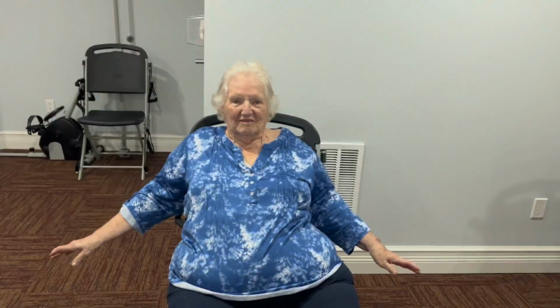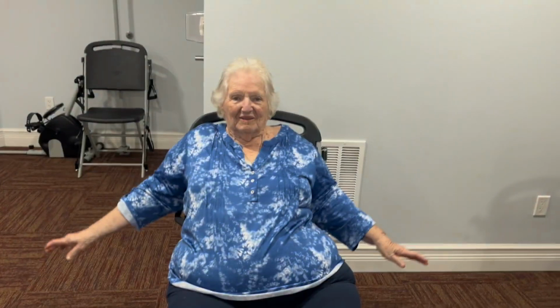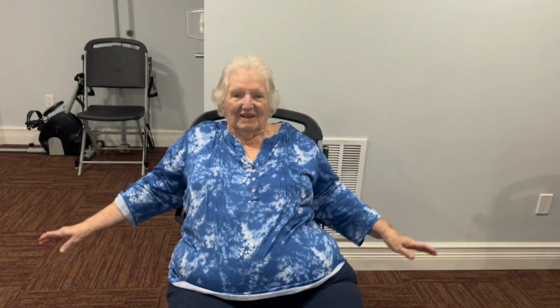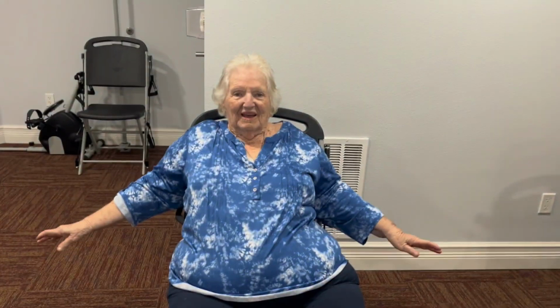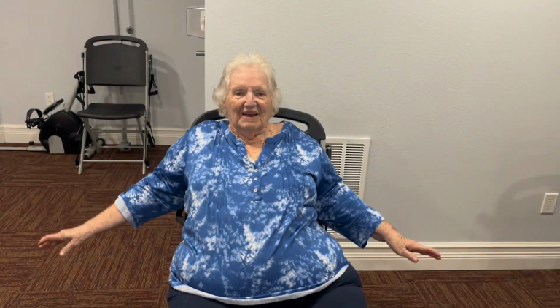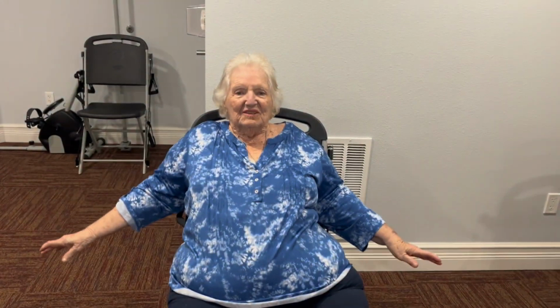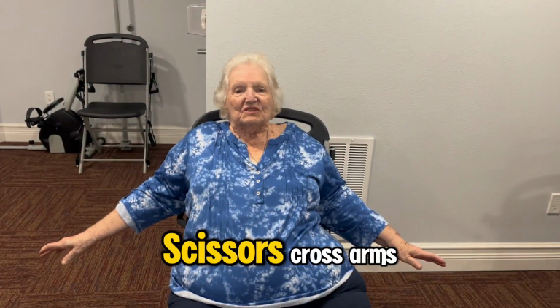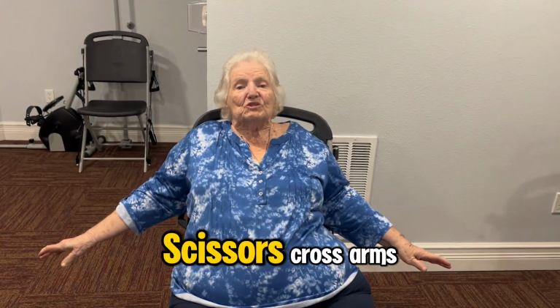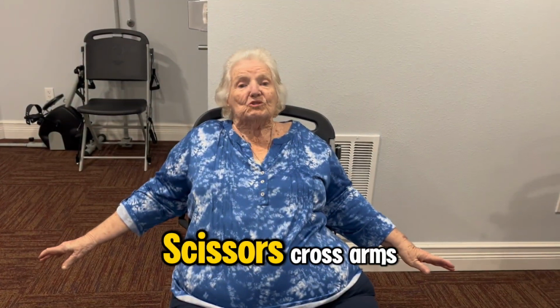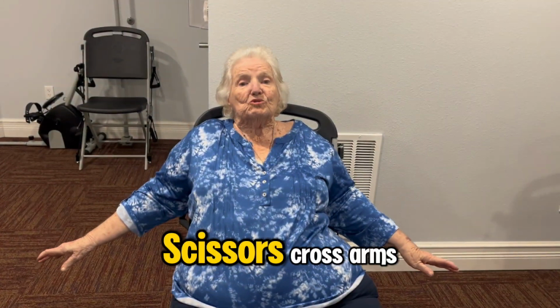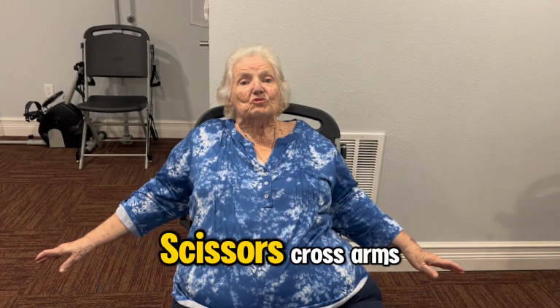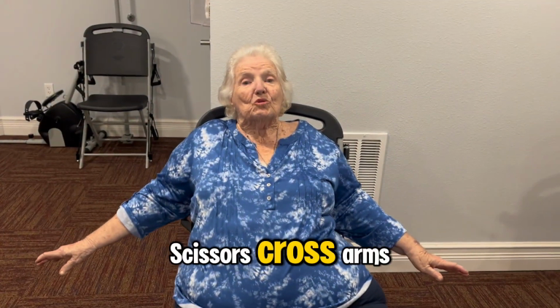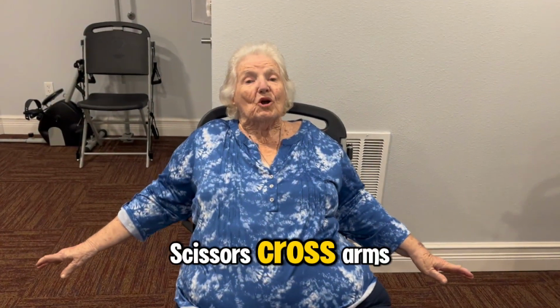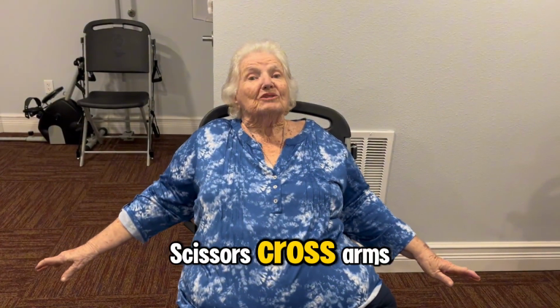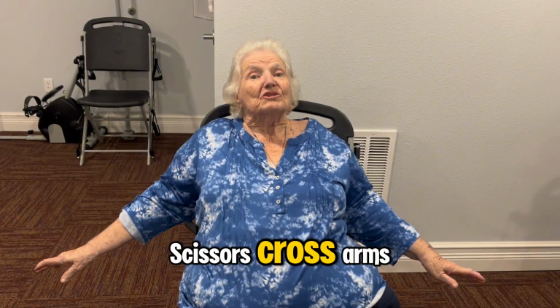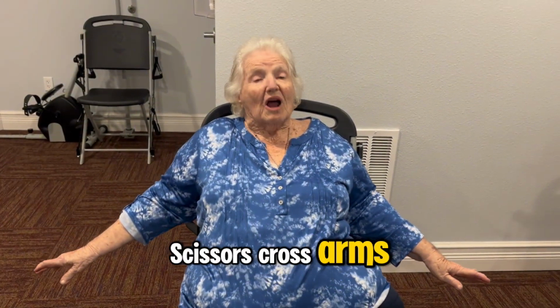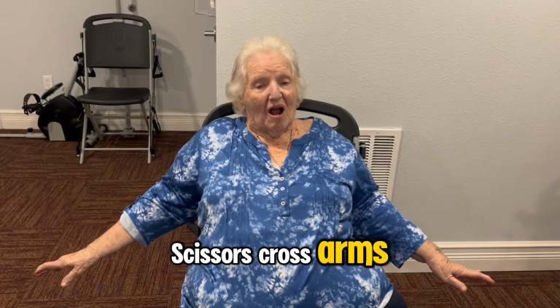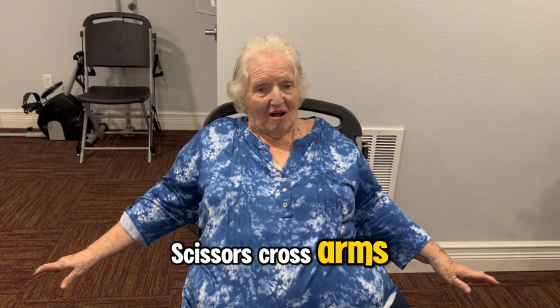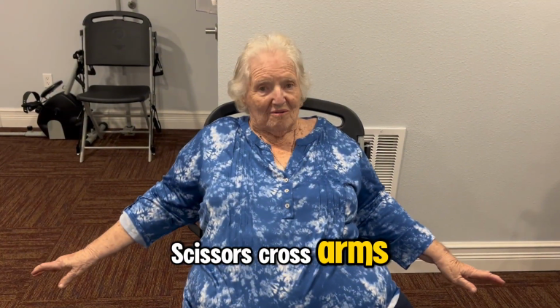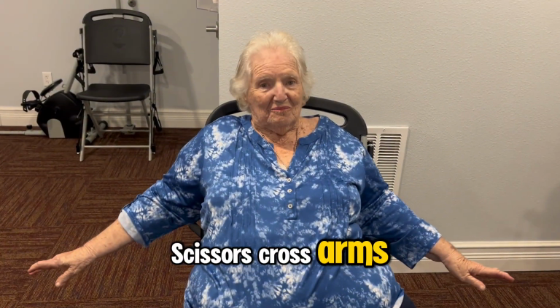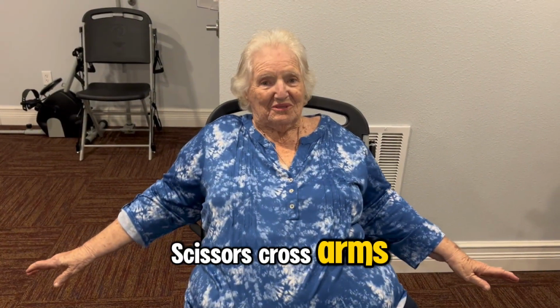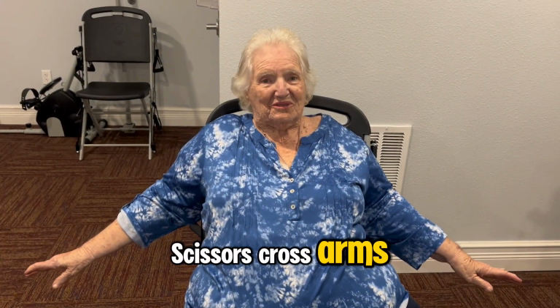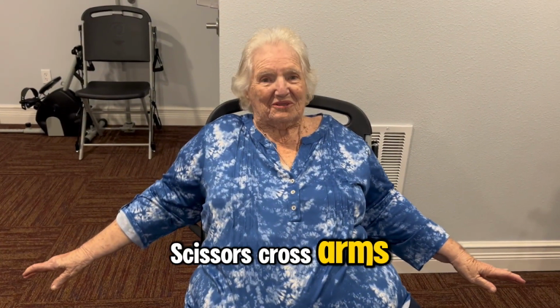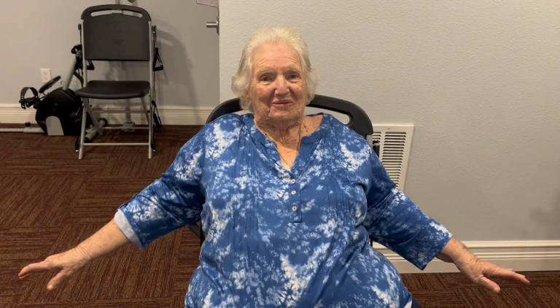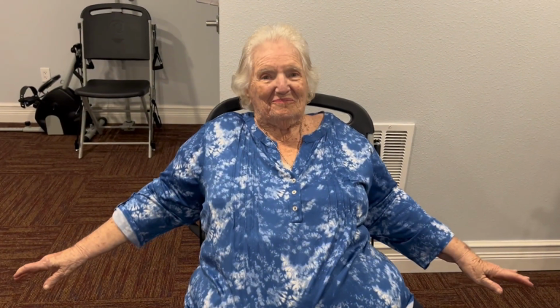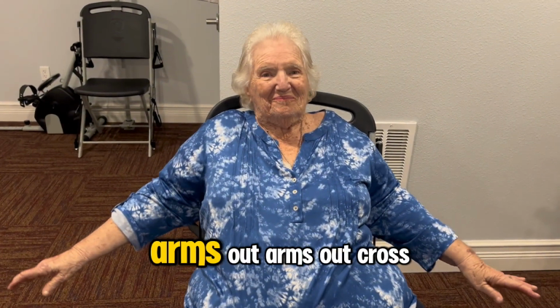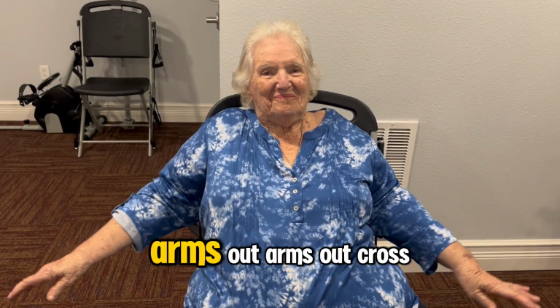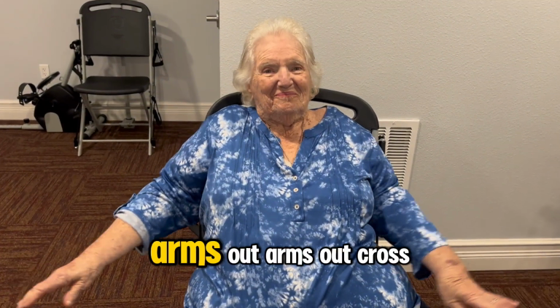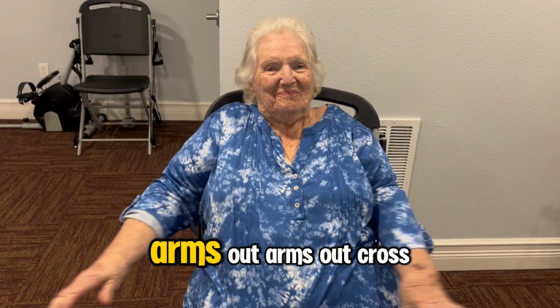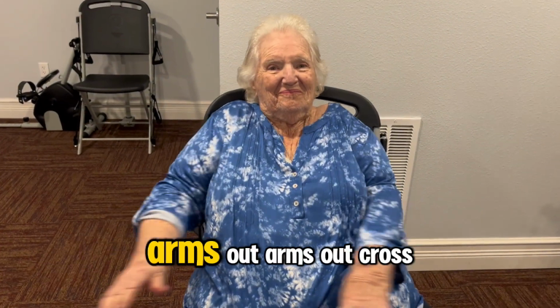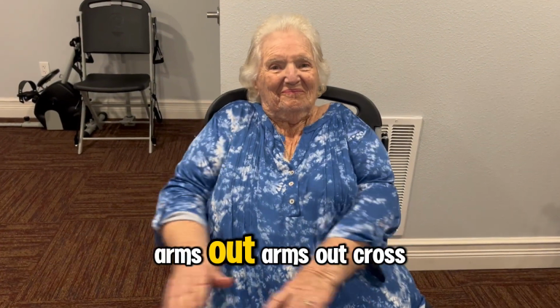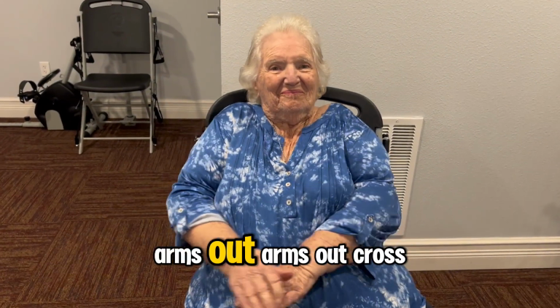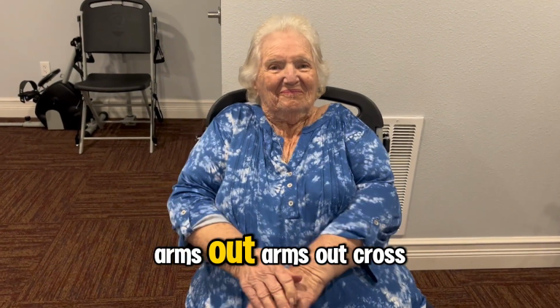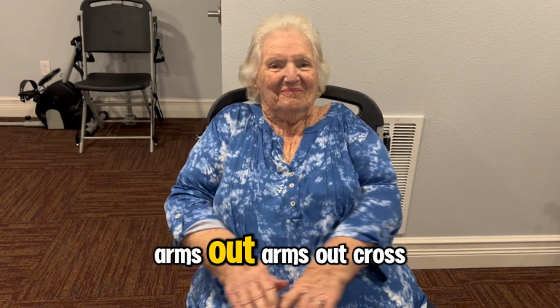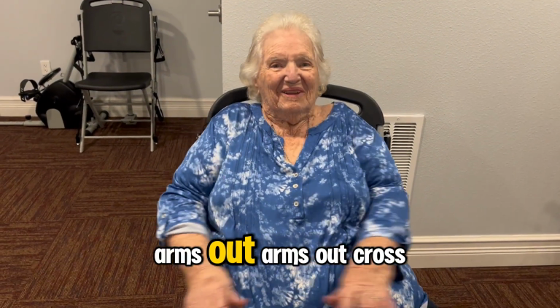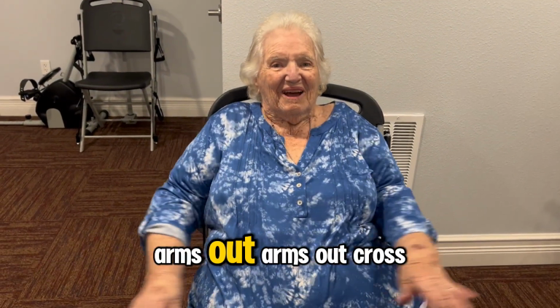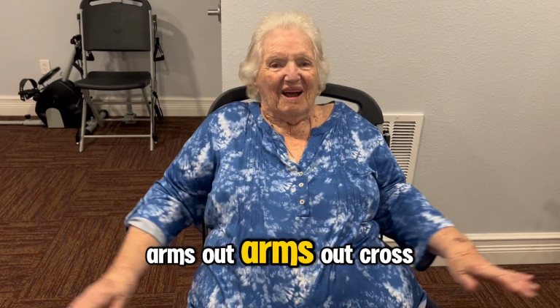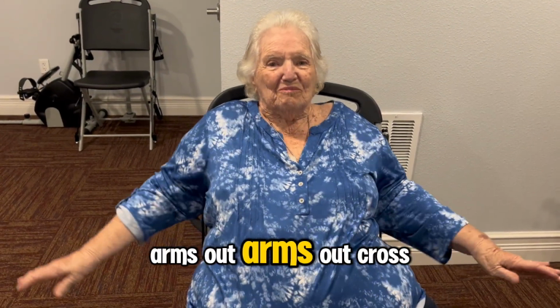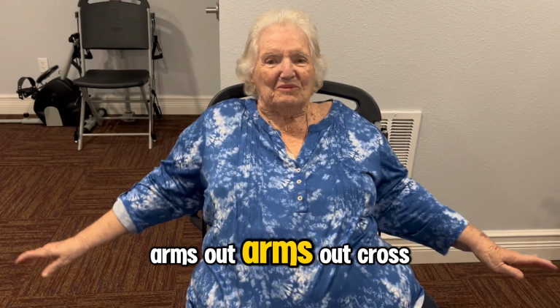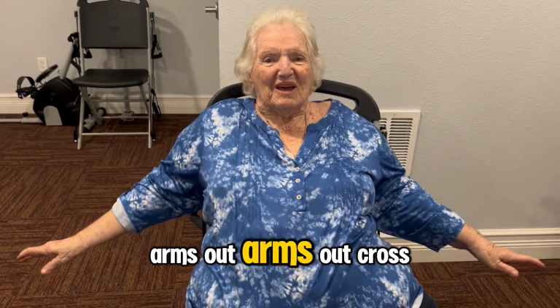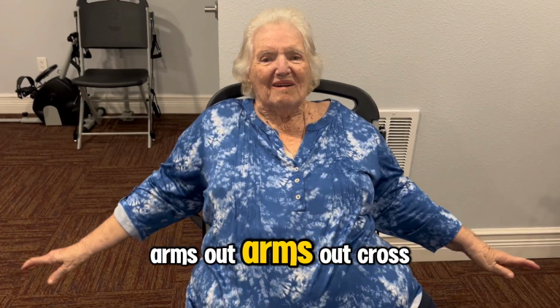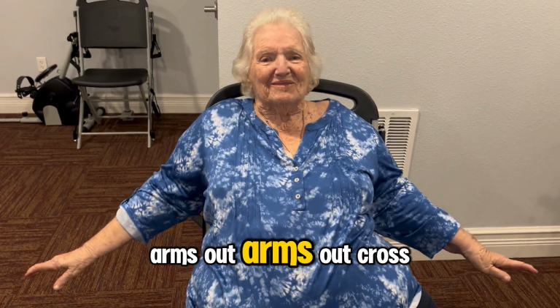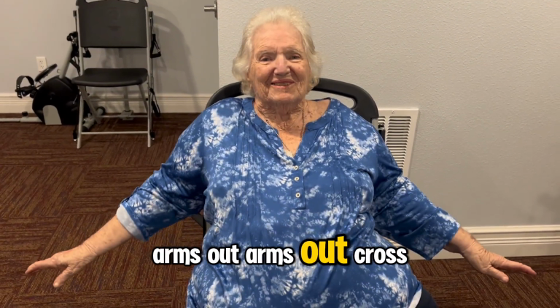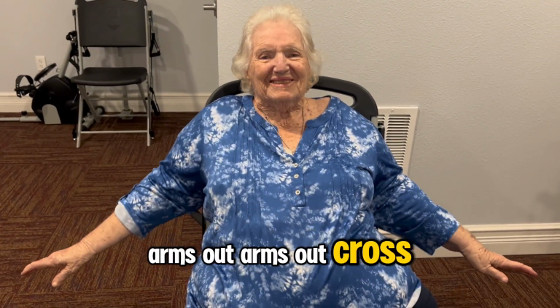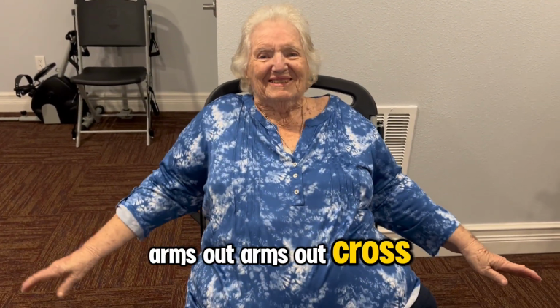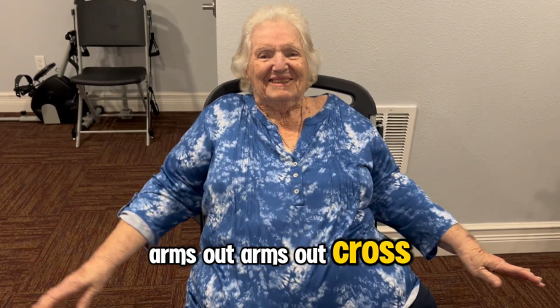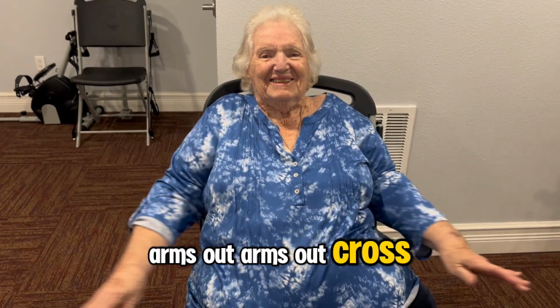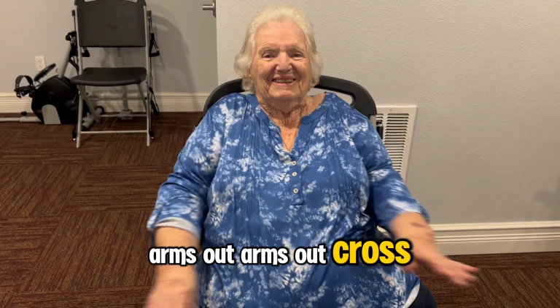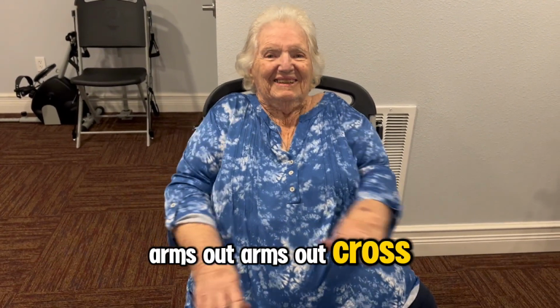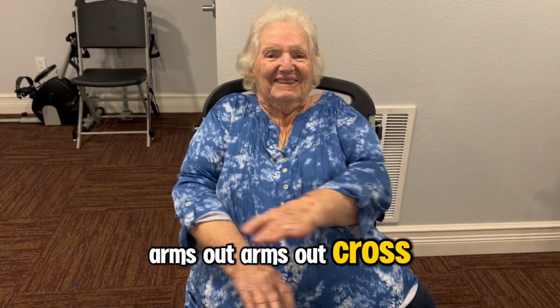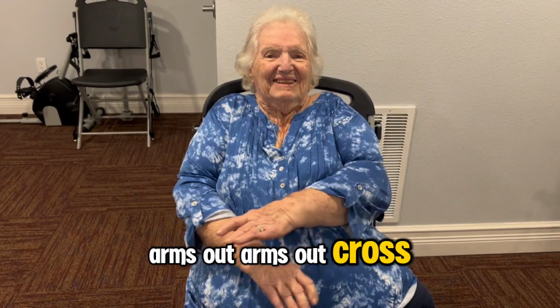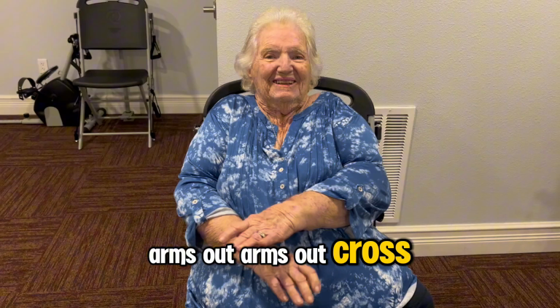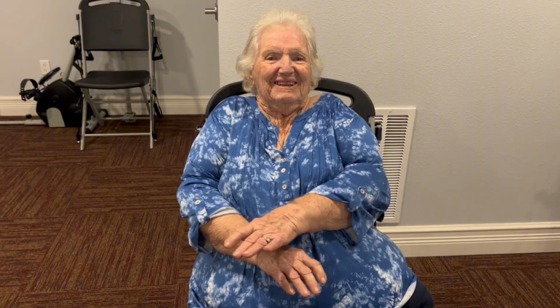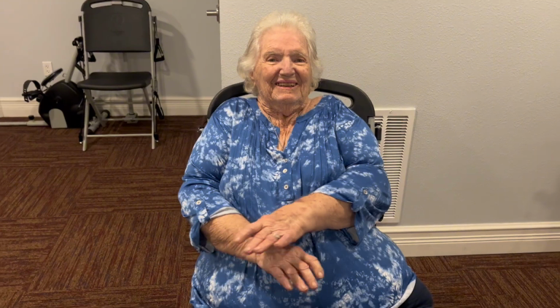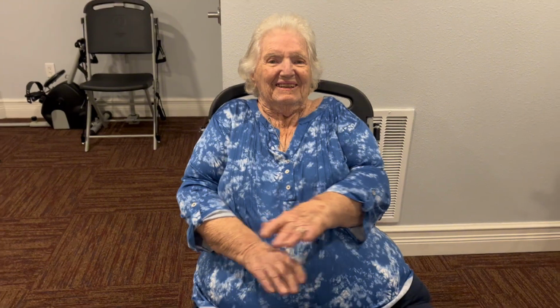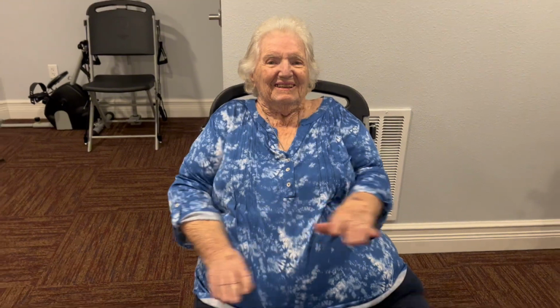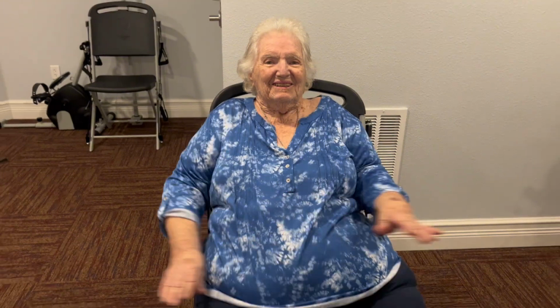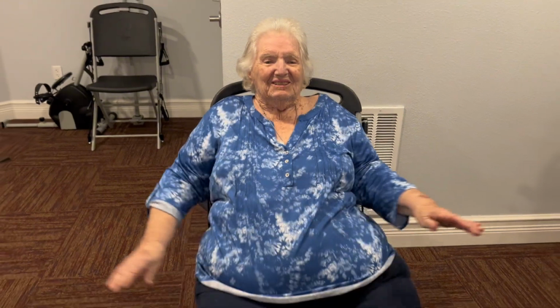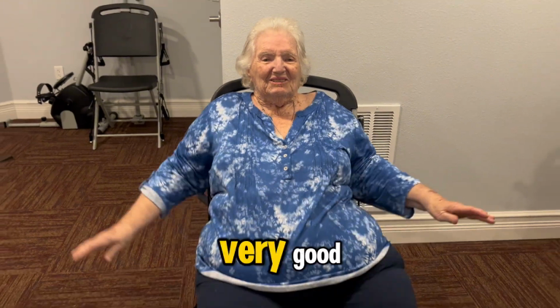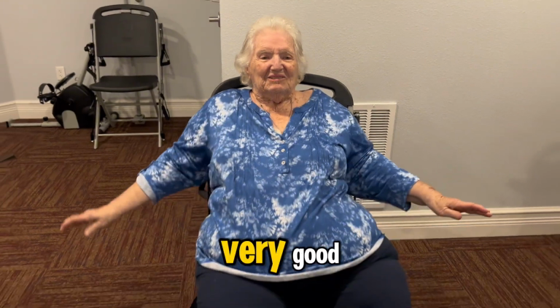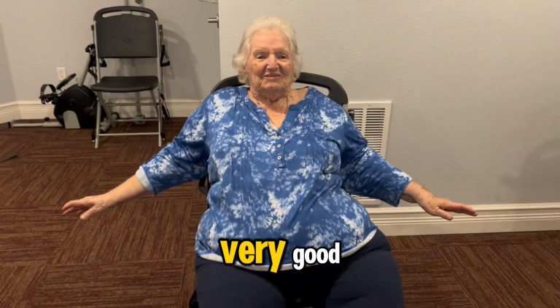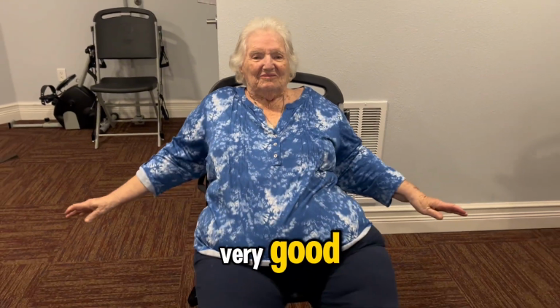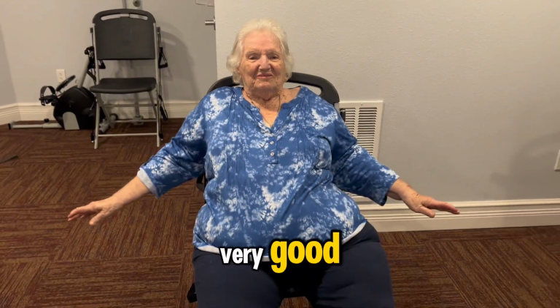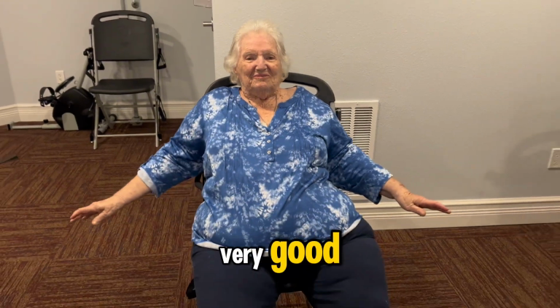Scissors, cross arms. Arms out. Arms out. Cross. Cross. Very good.